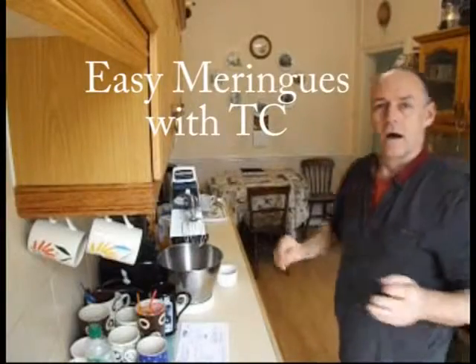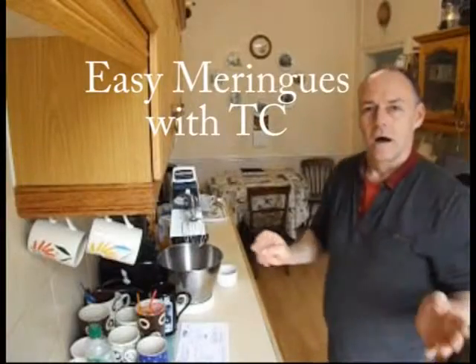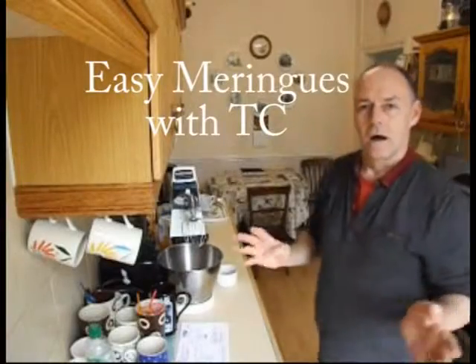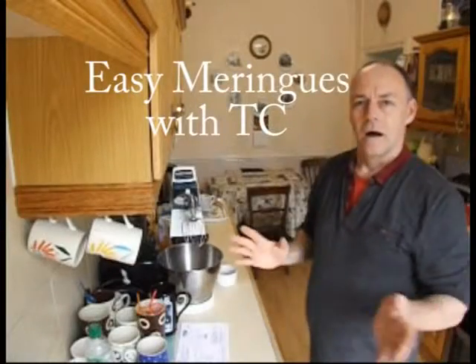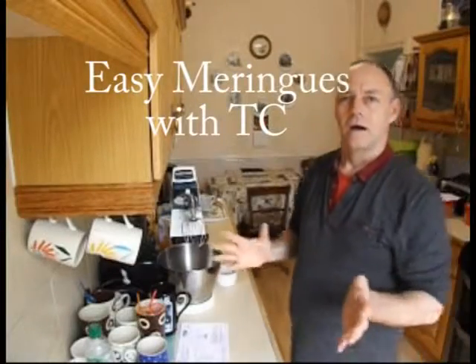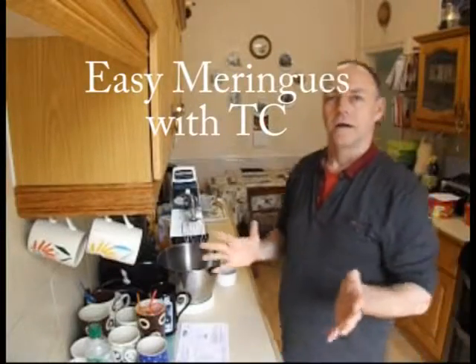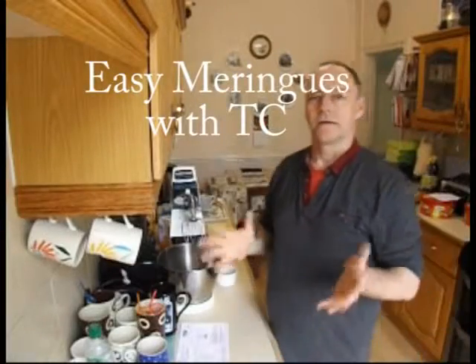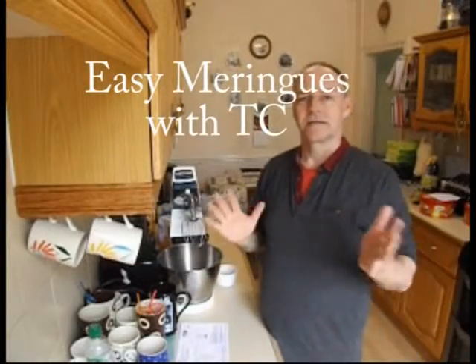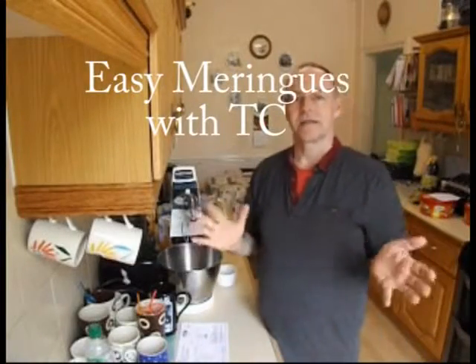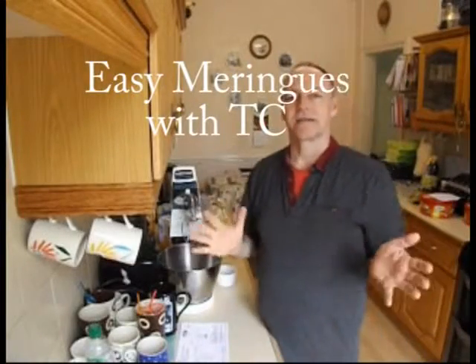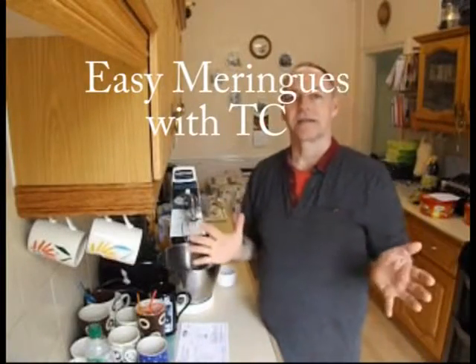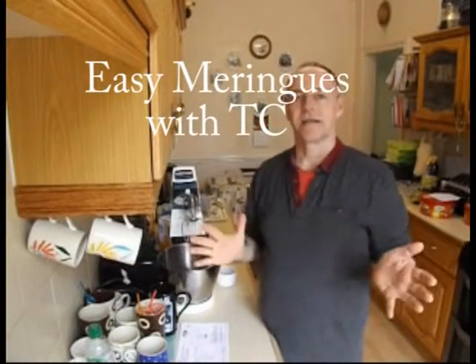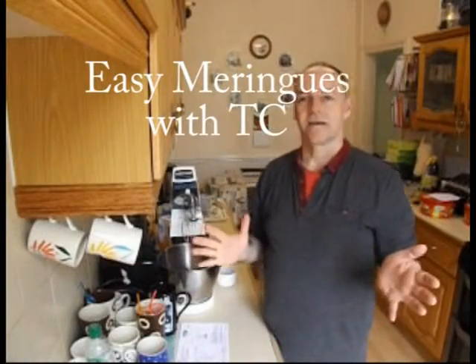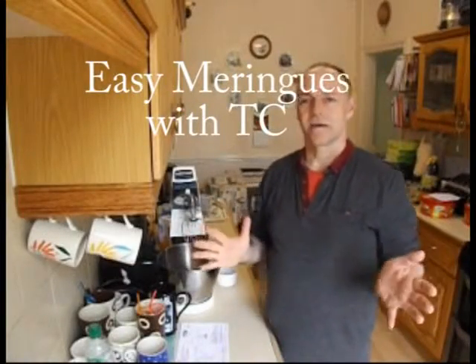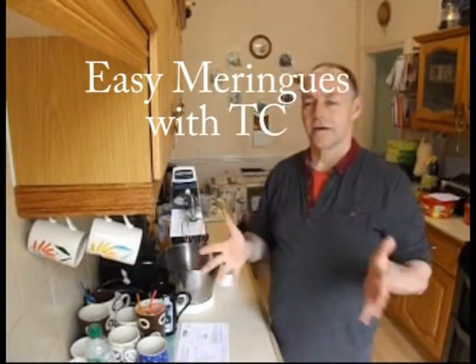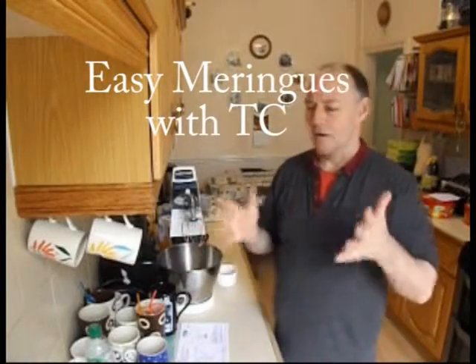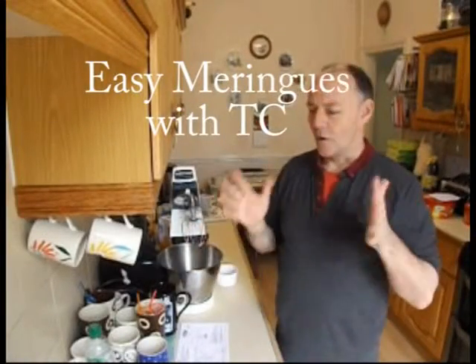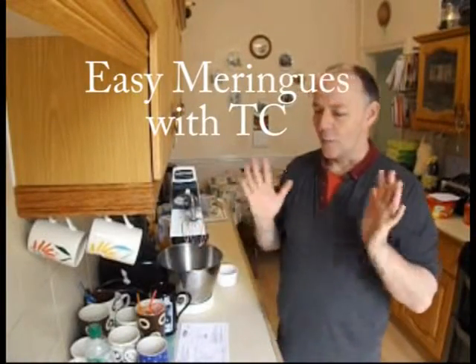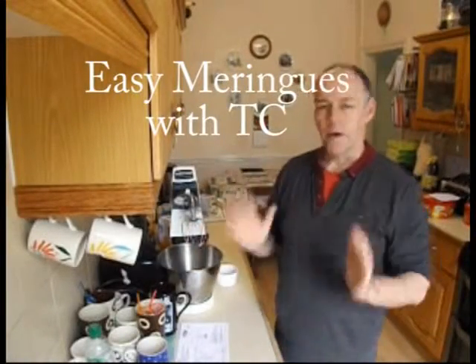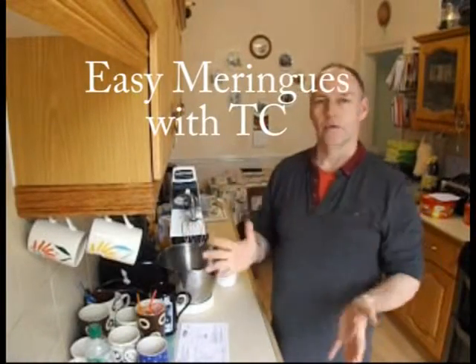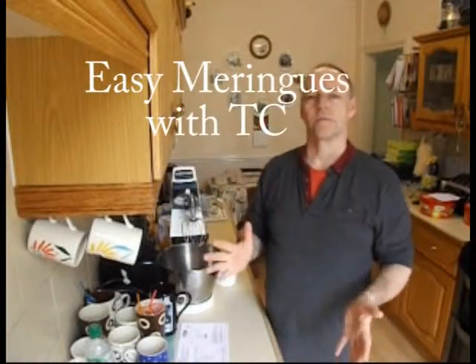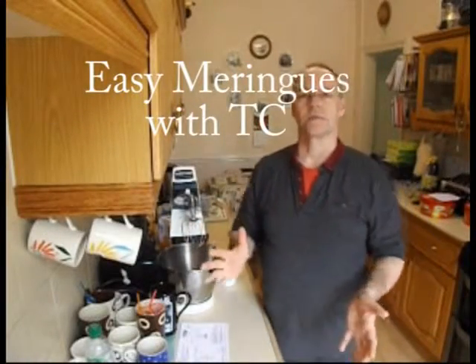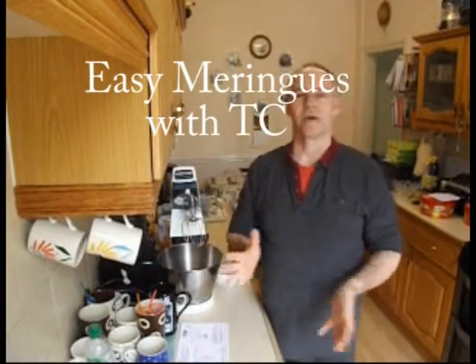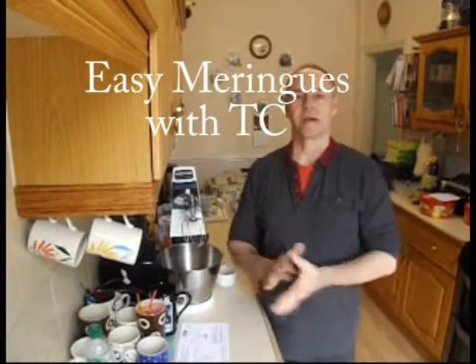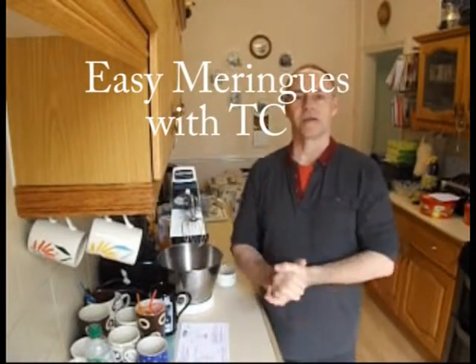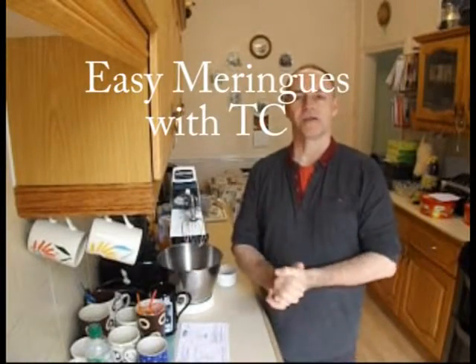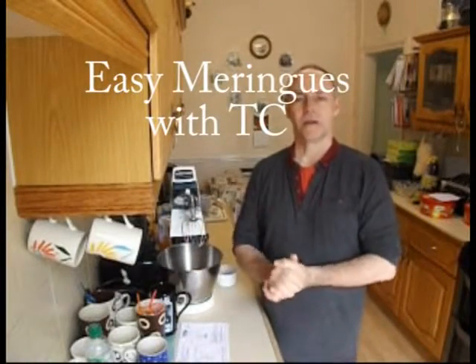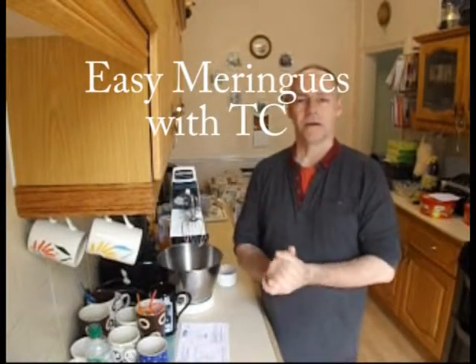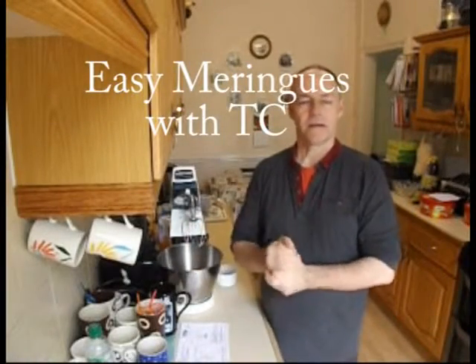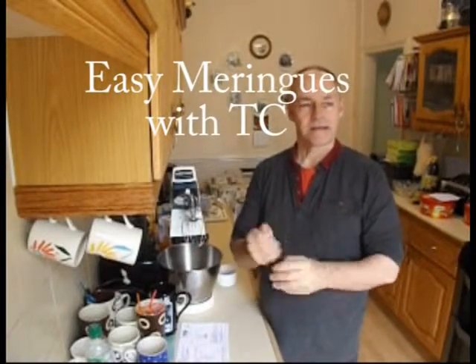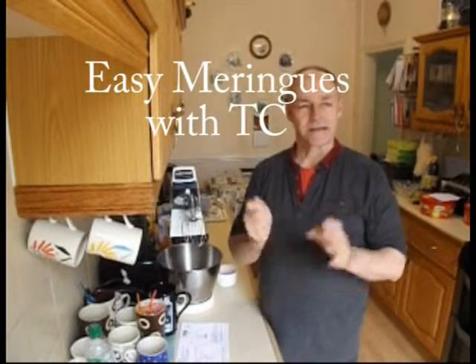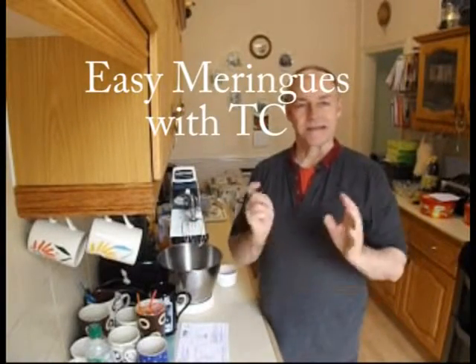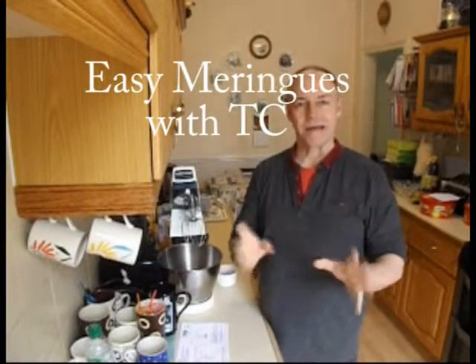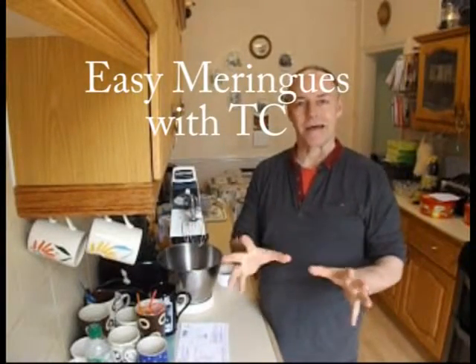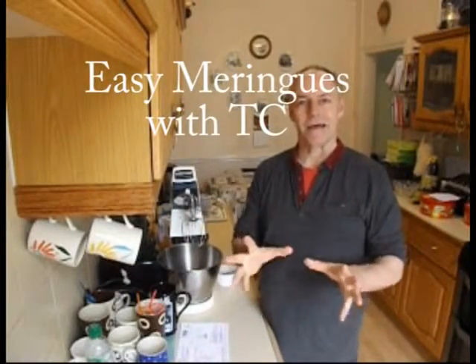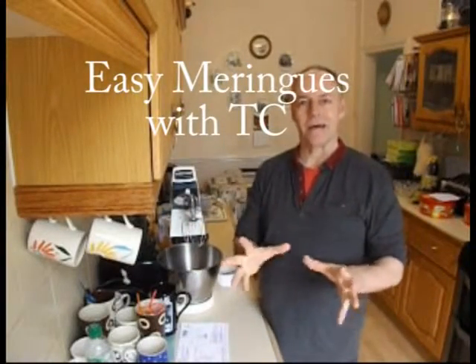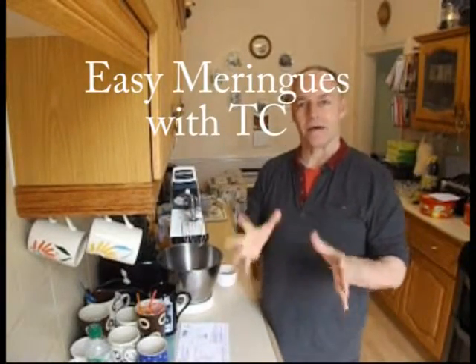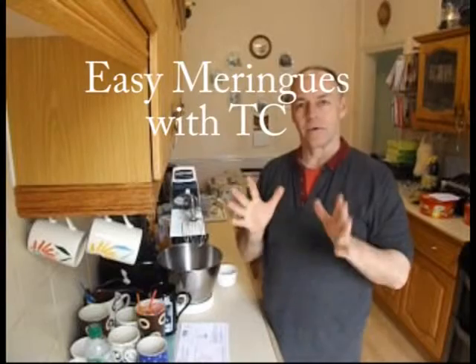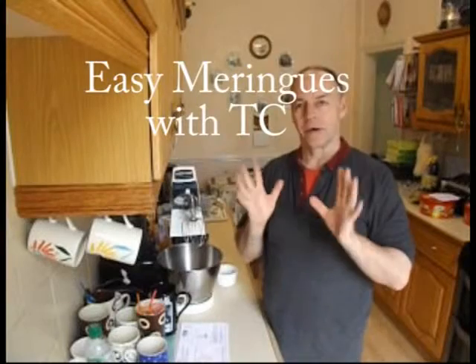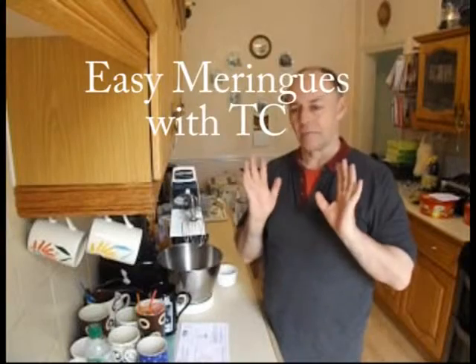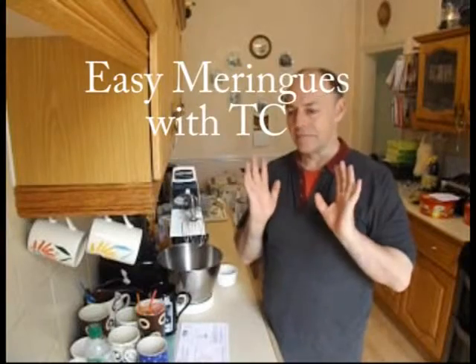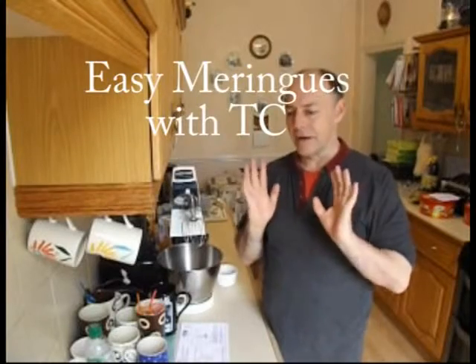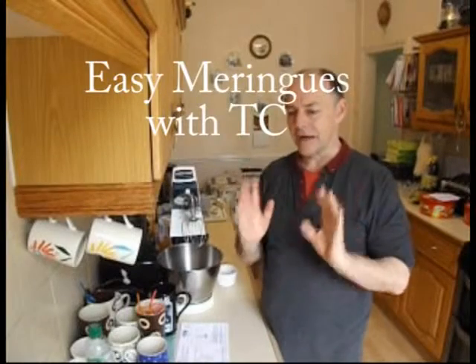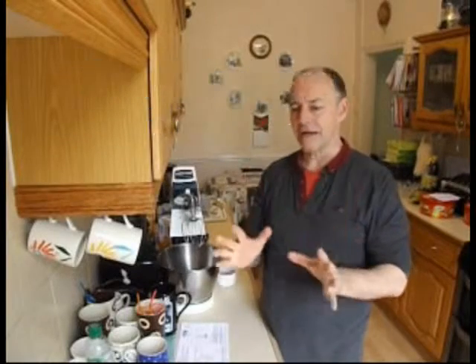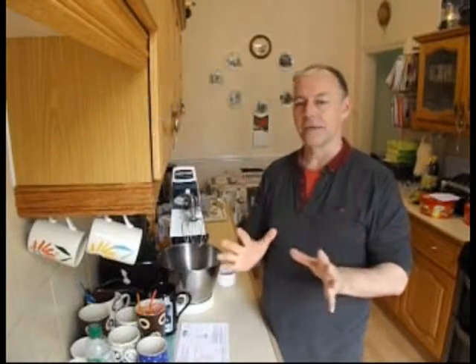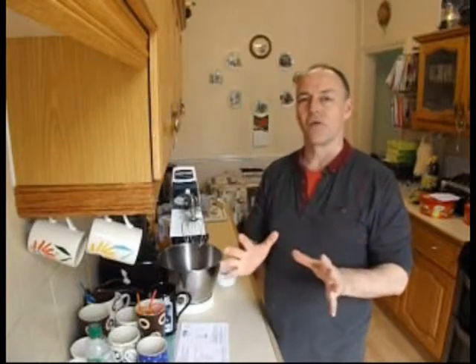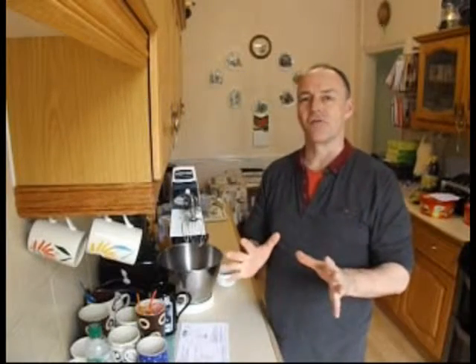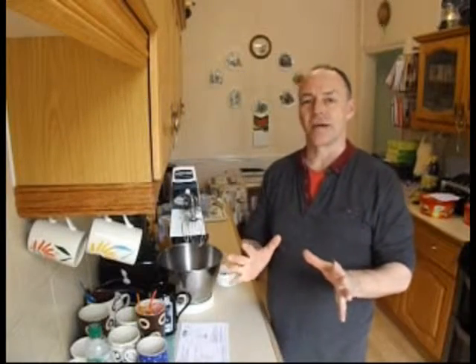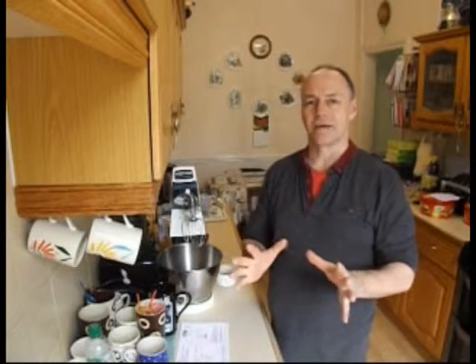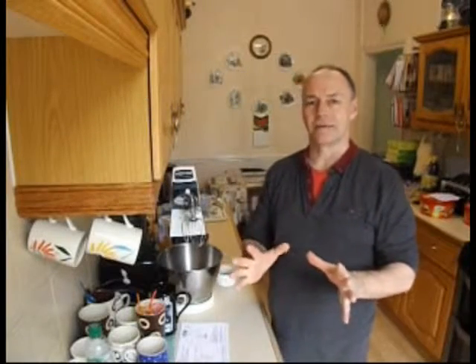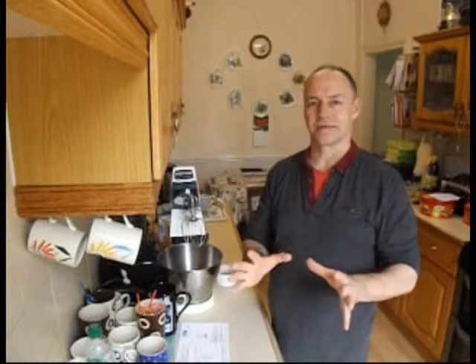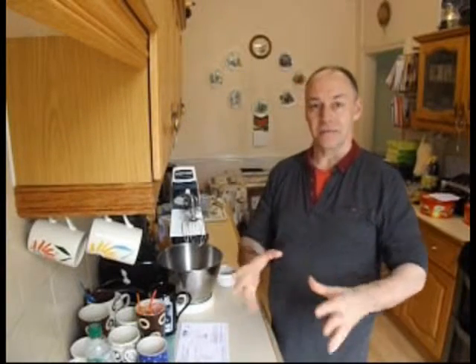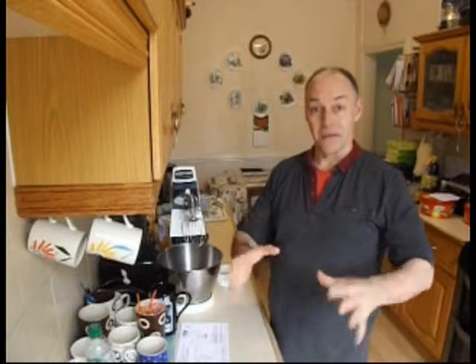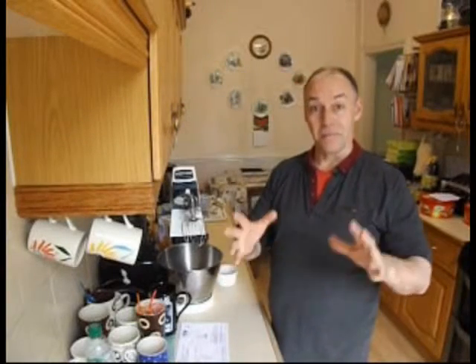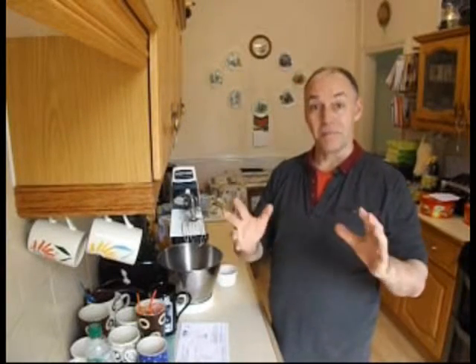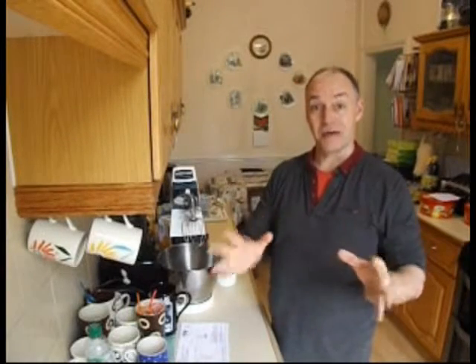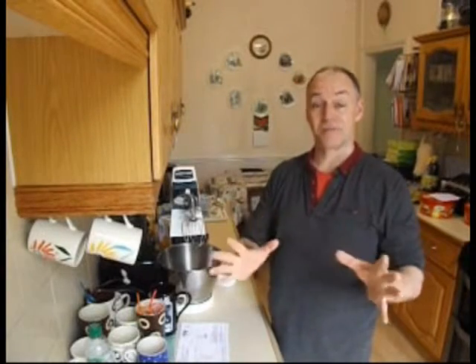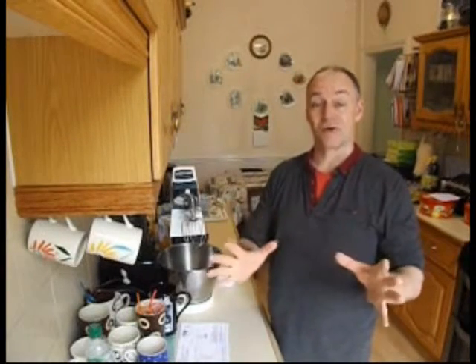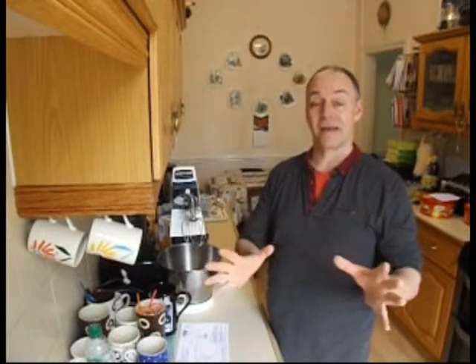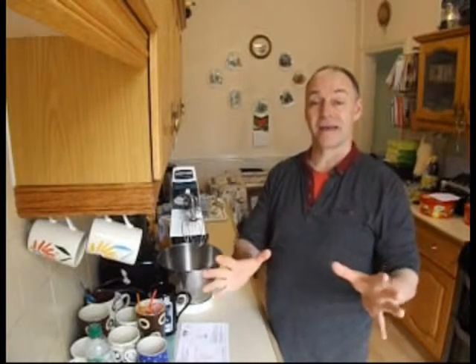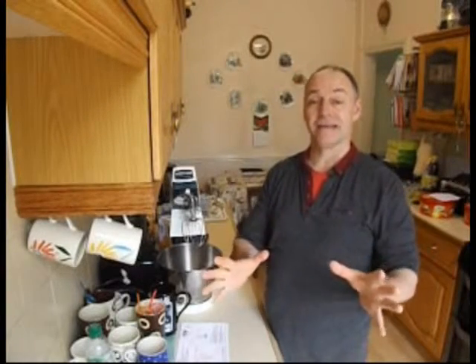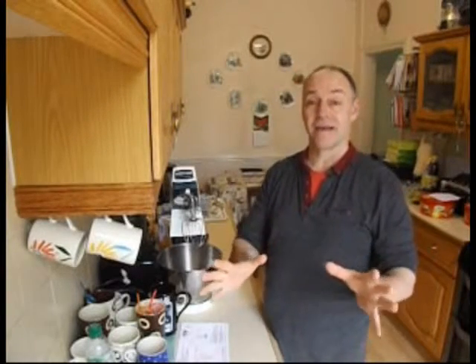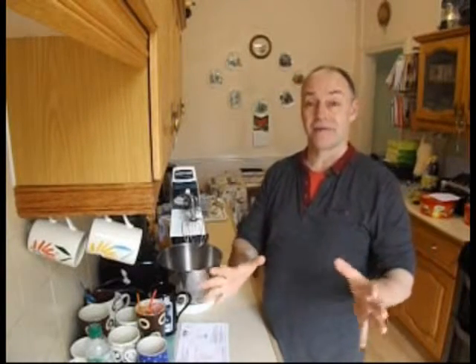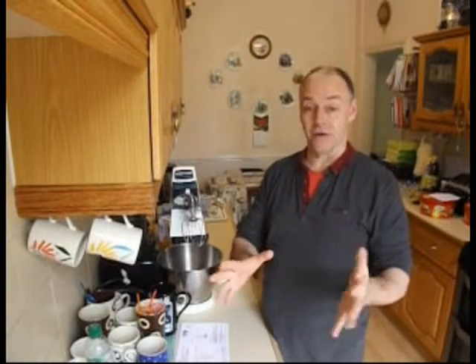Hi, it's TC here and welcome to my kitchen. Today I'm going to be making meringues — the best meringues ever.